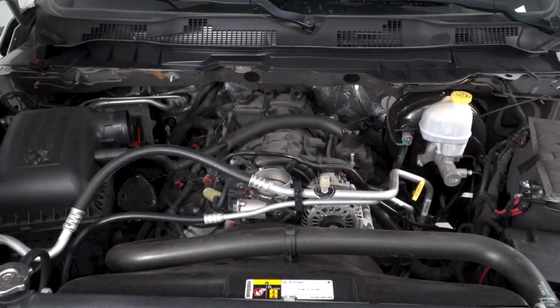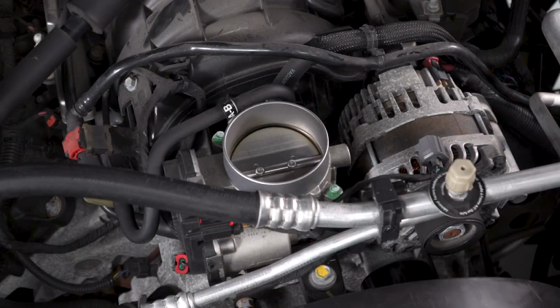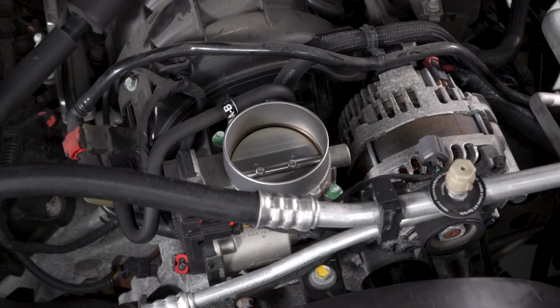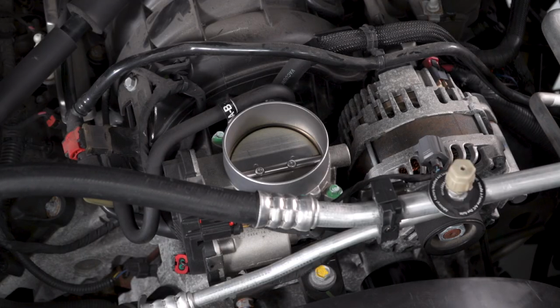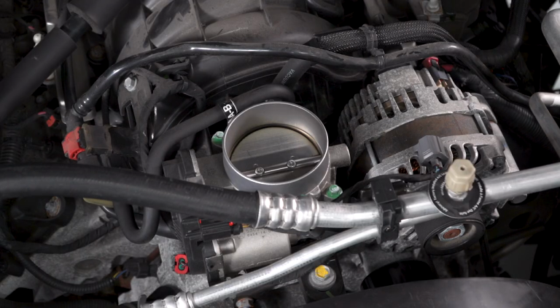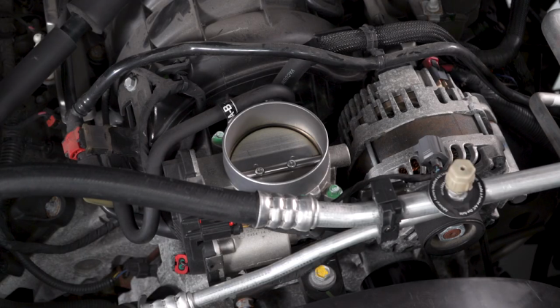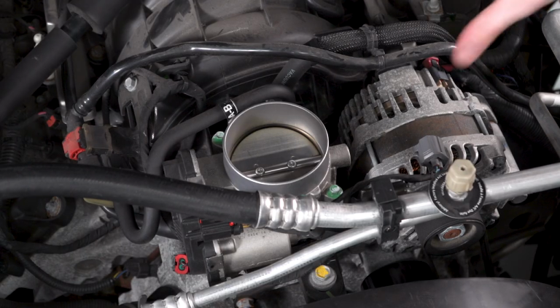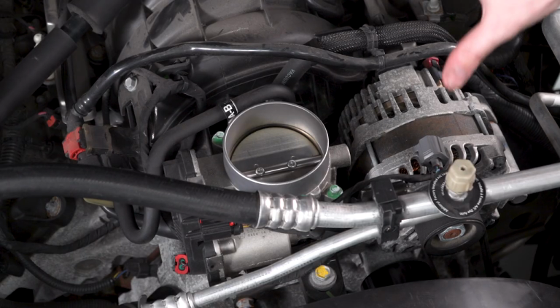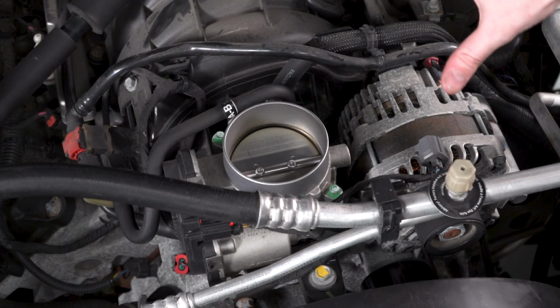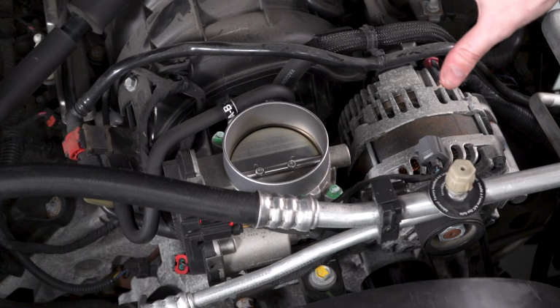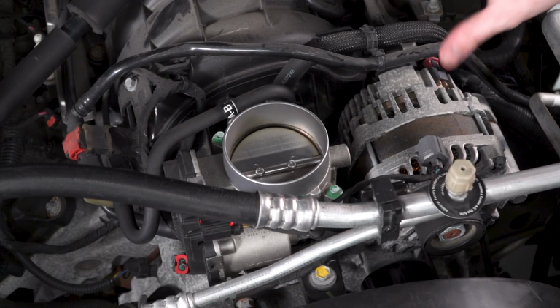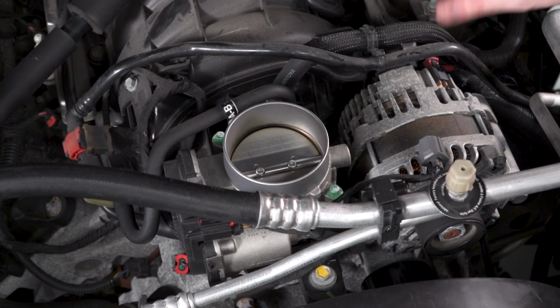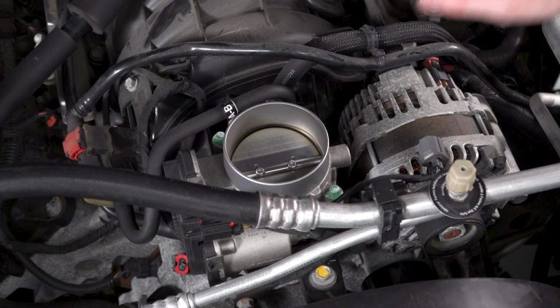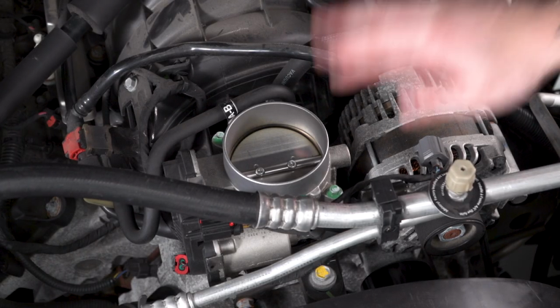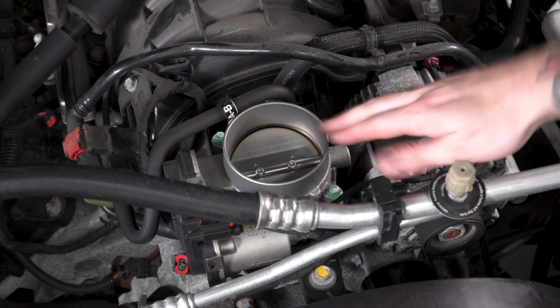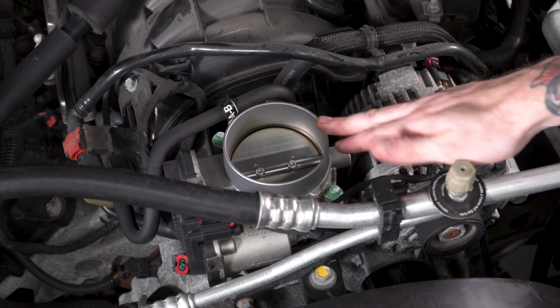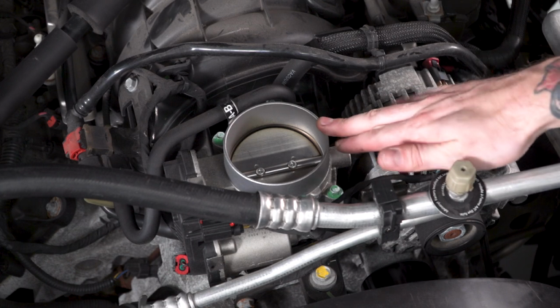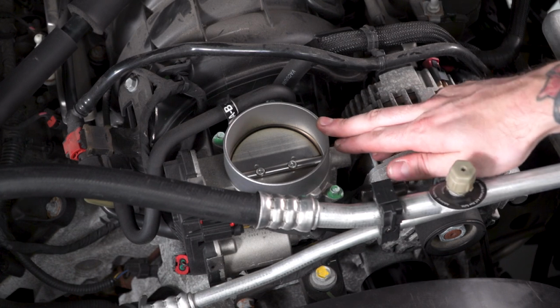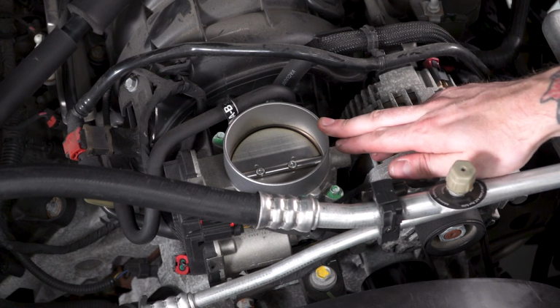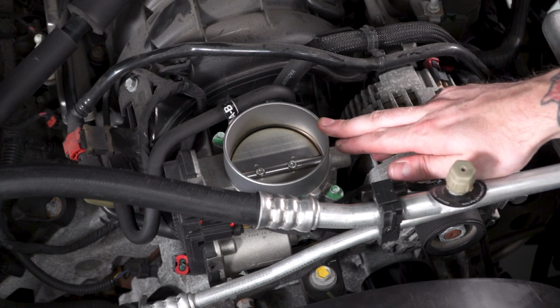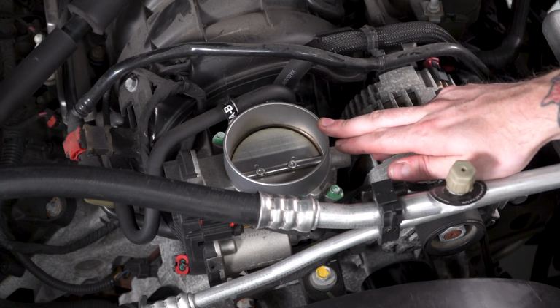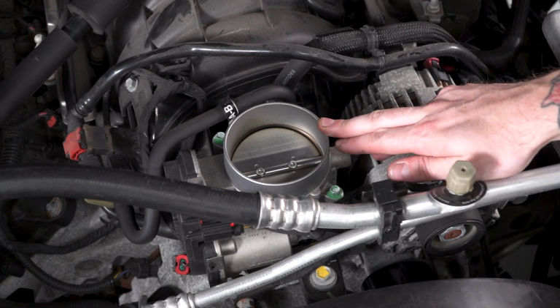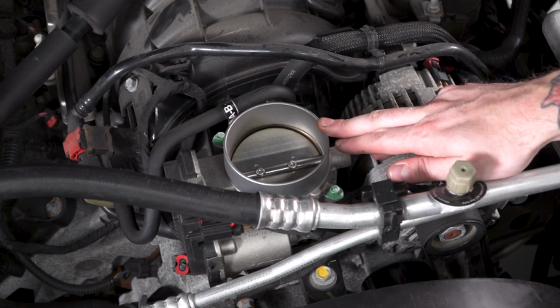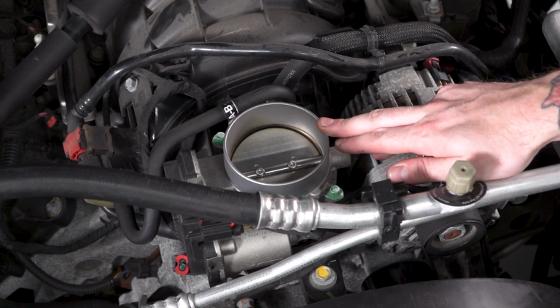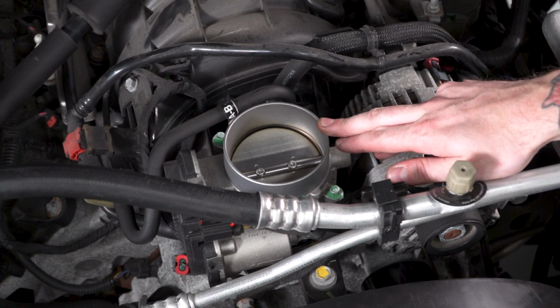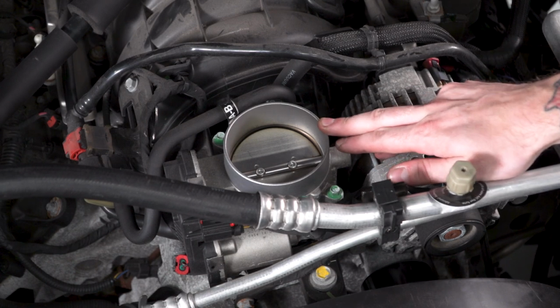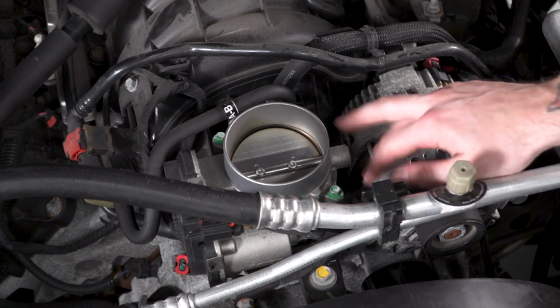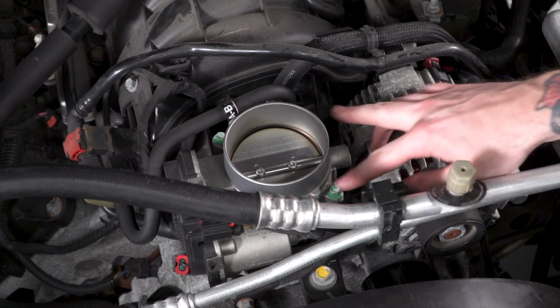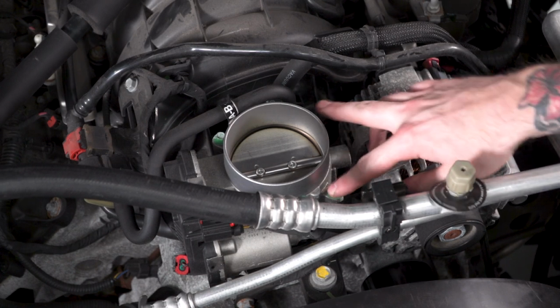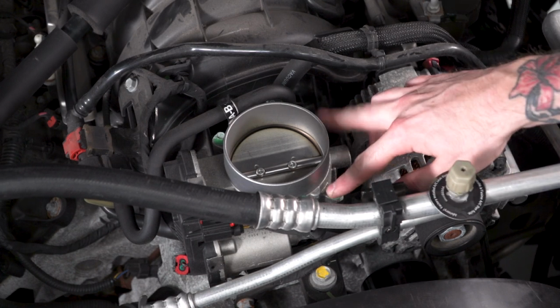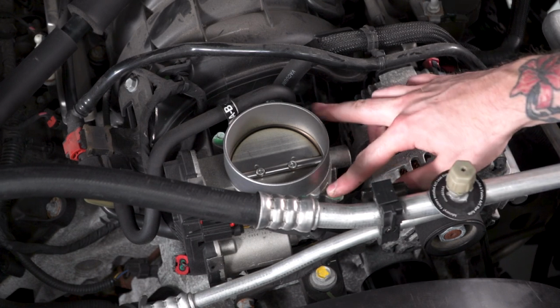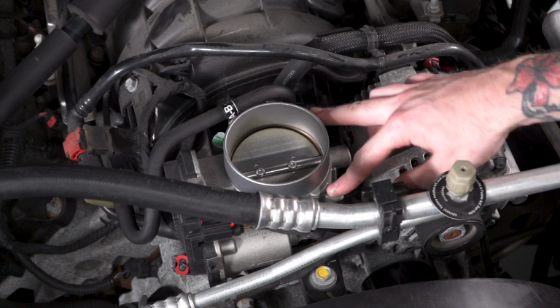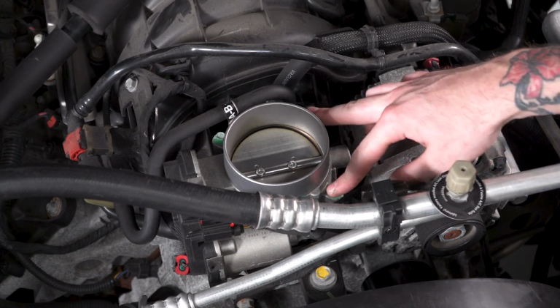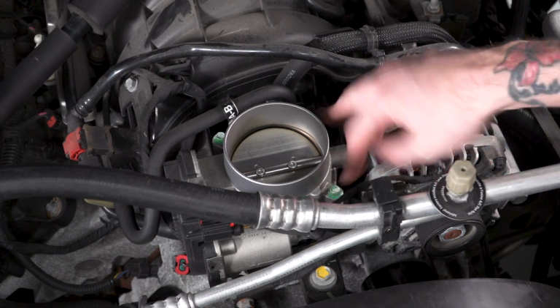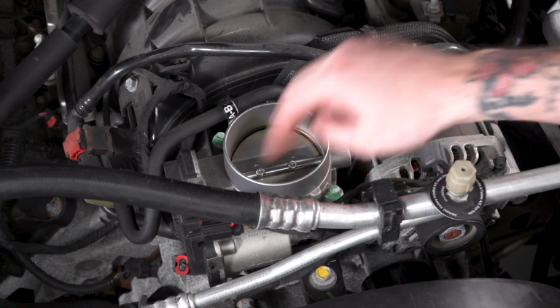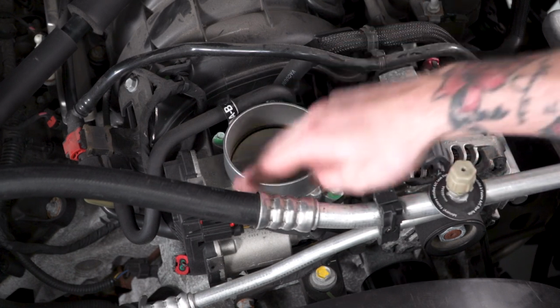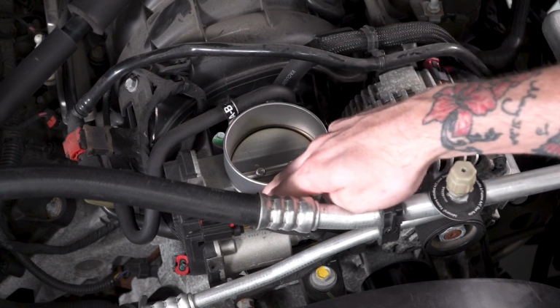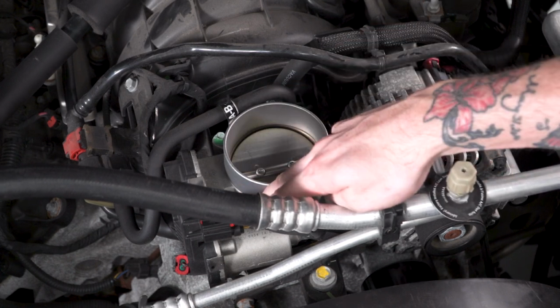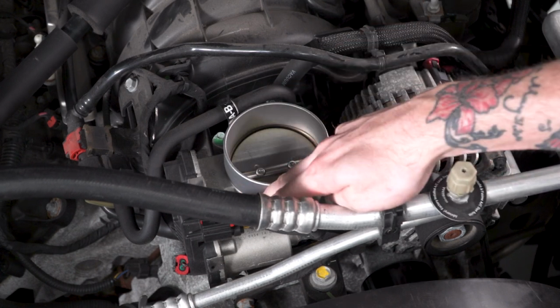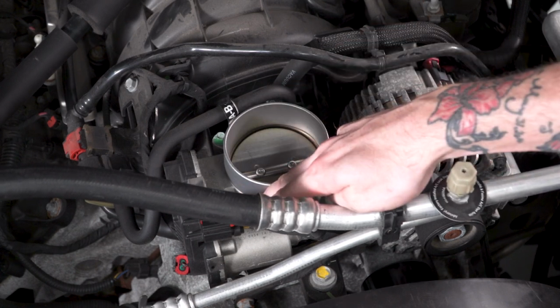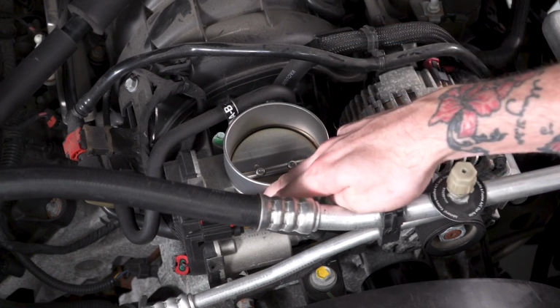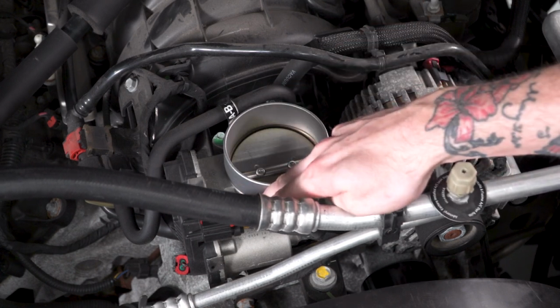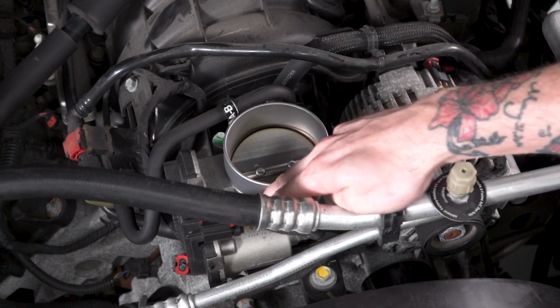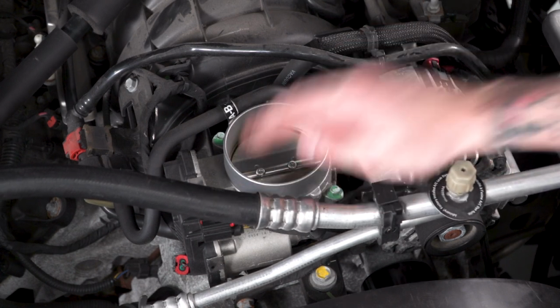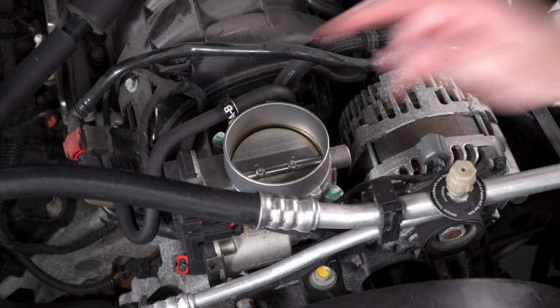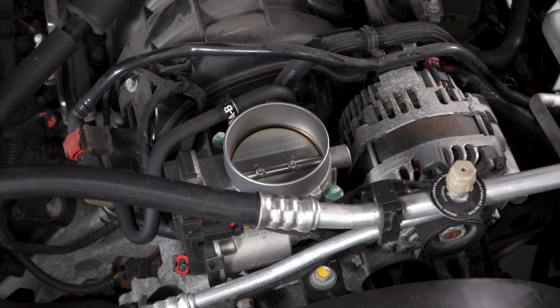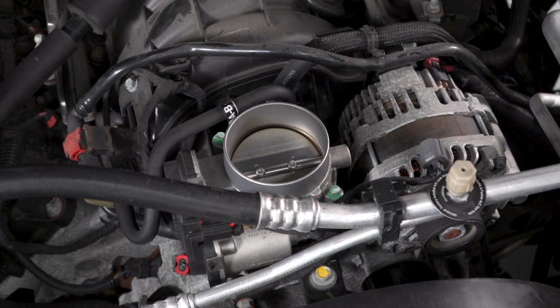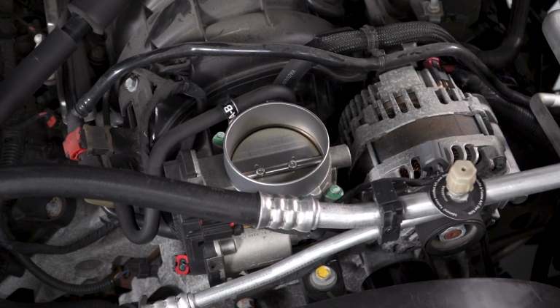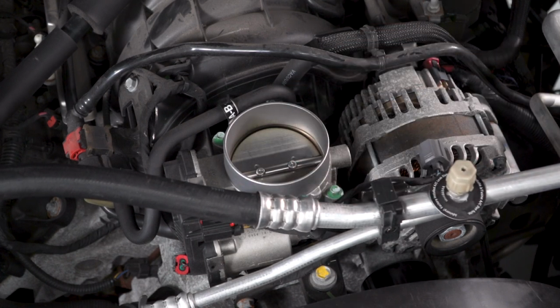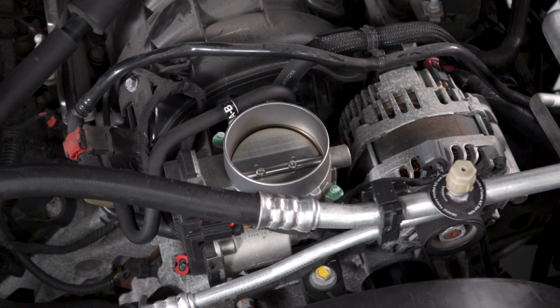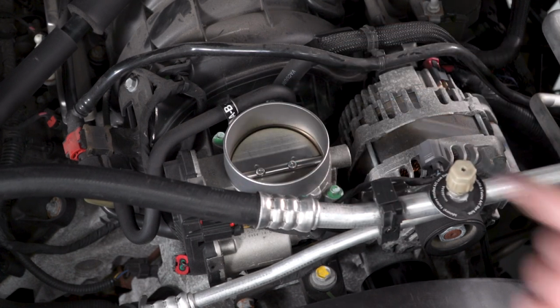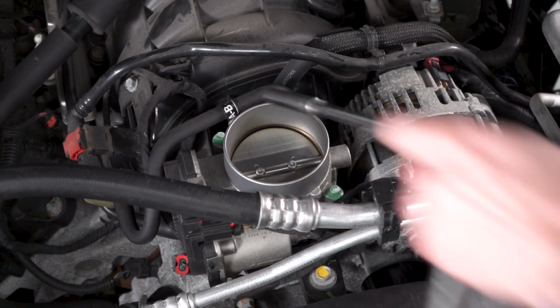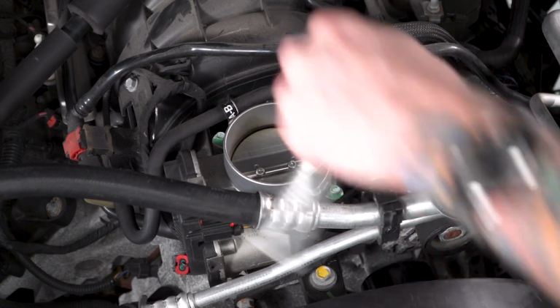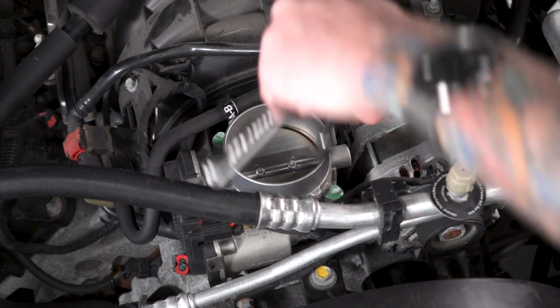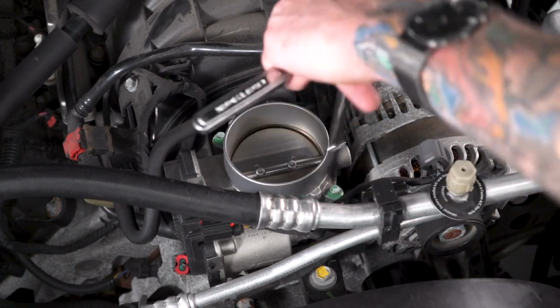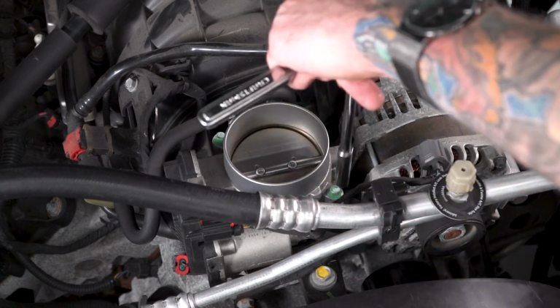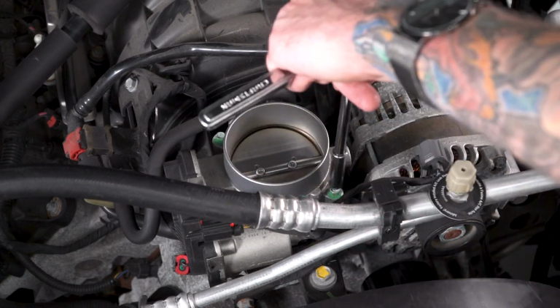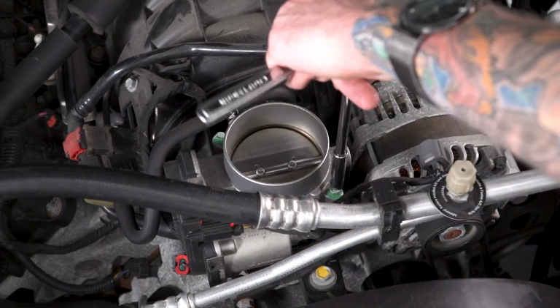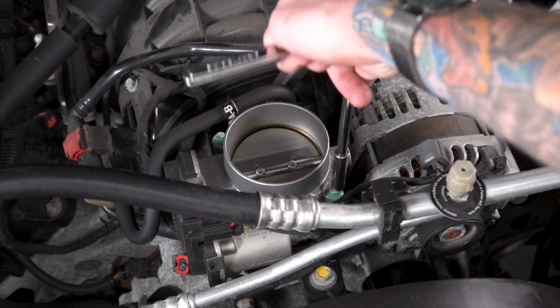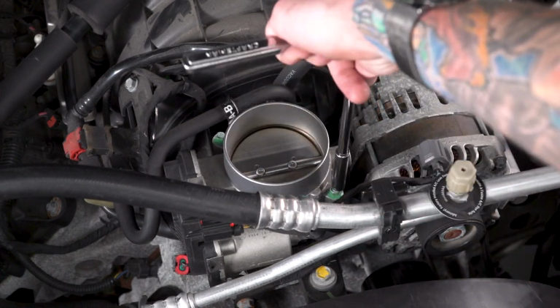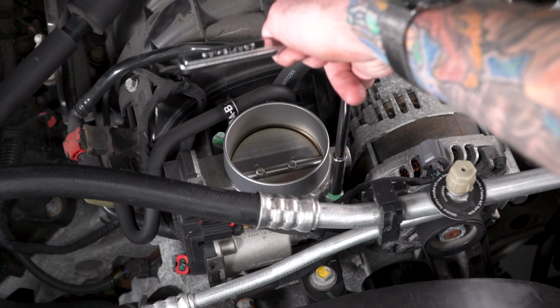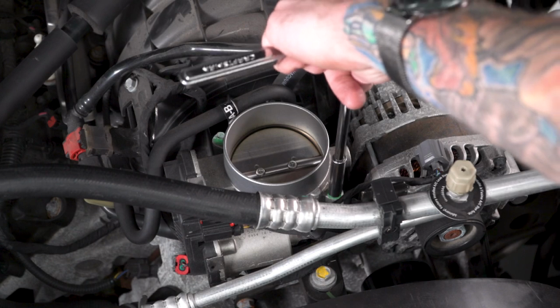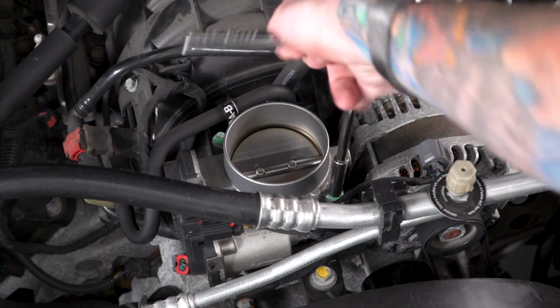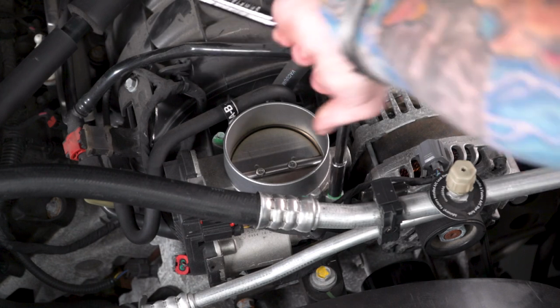With our engine cover removed, our throttle body is exposed. We're going to remove the four bolts securing it to the manifold, using that same 8-millimeter socket.